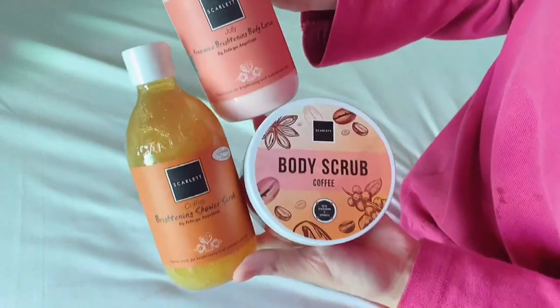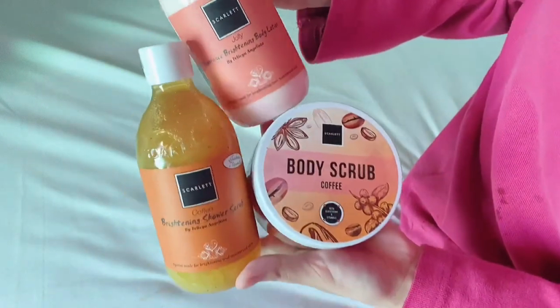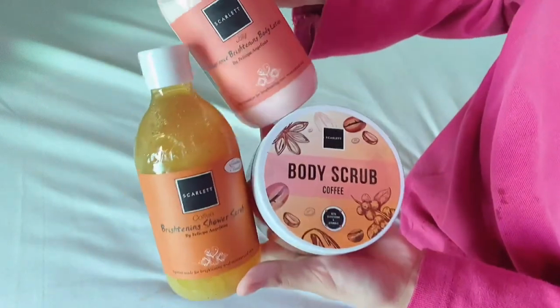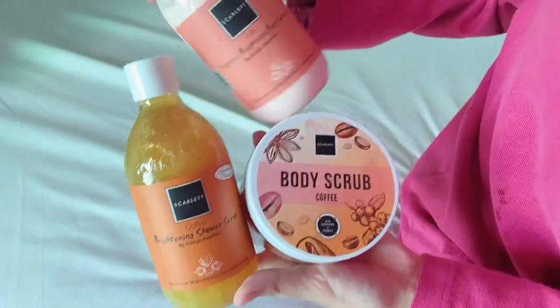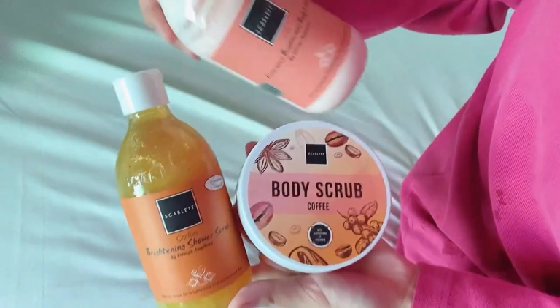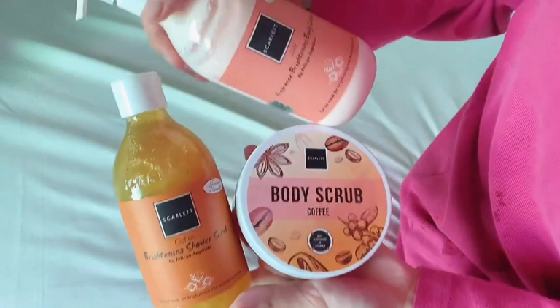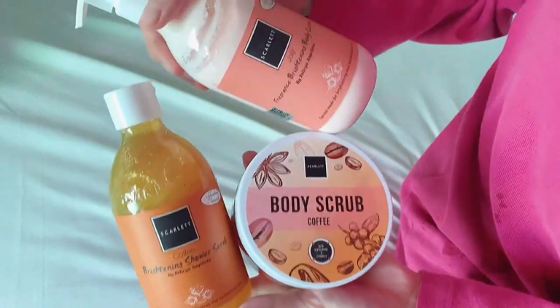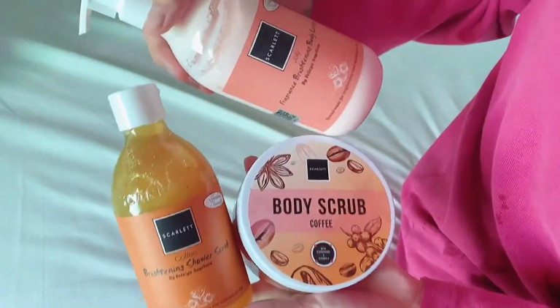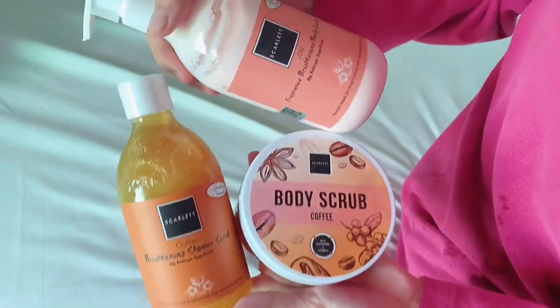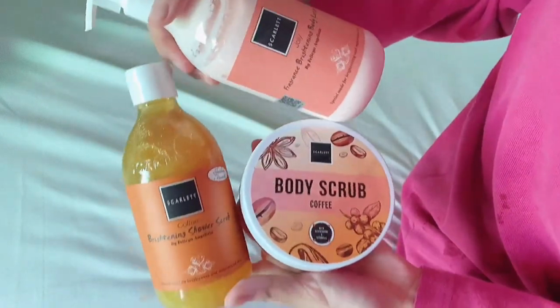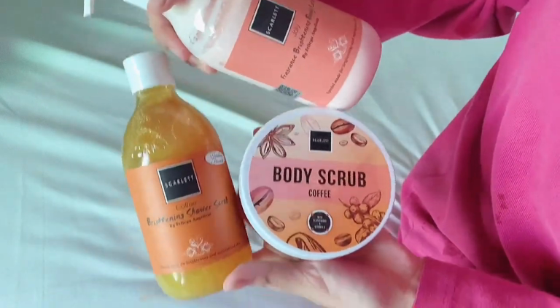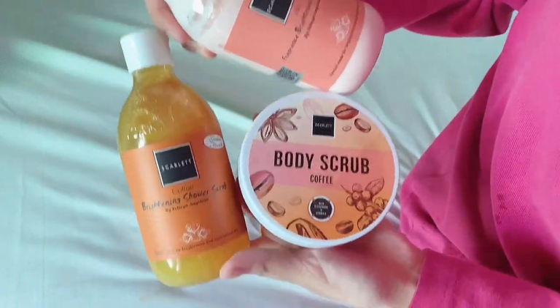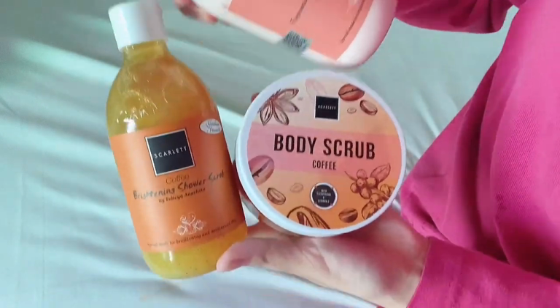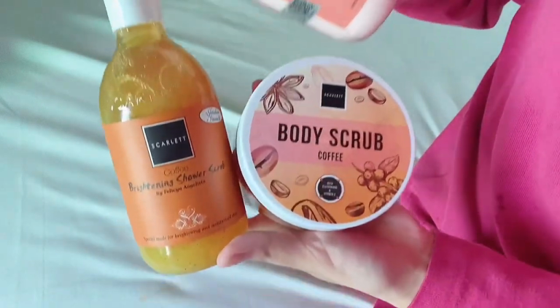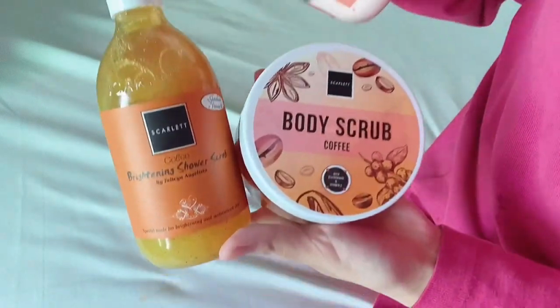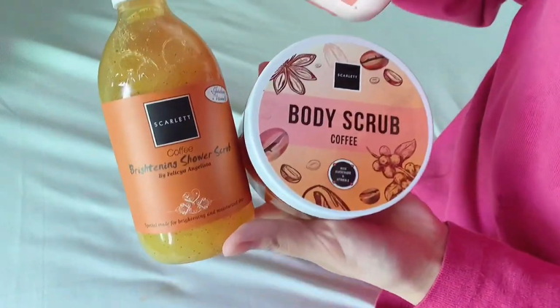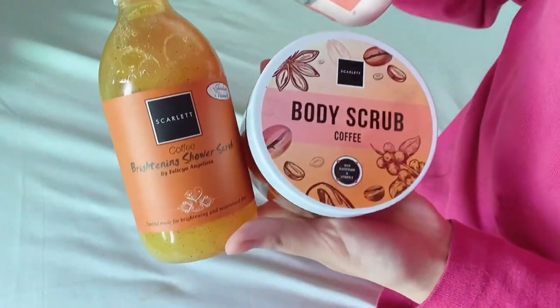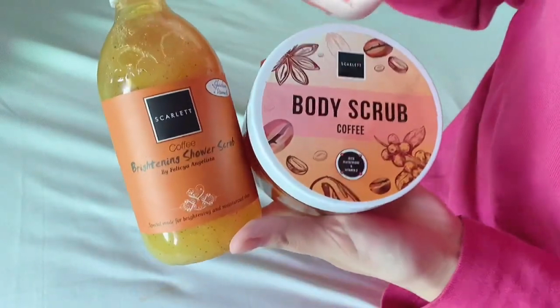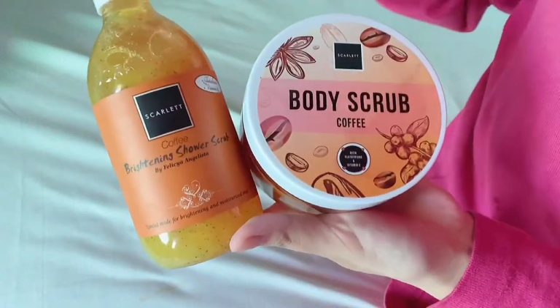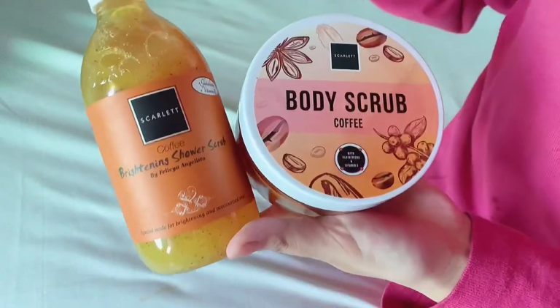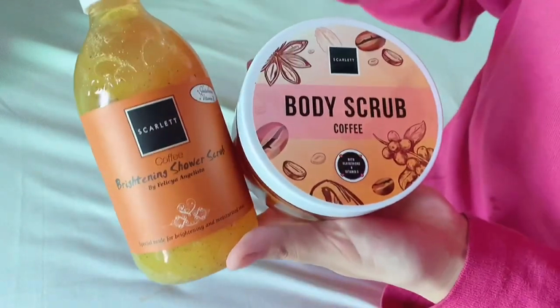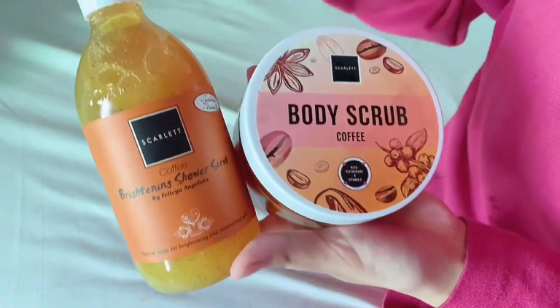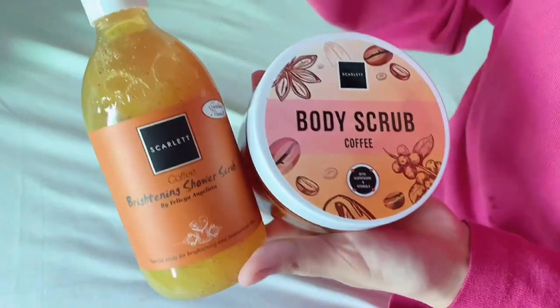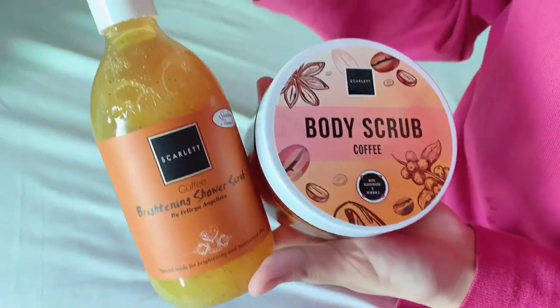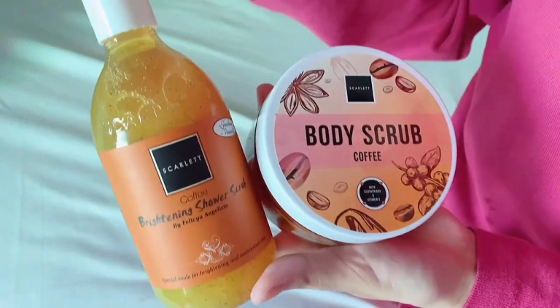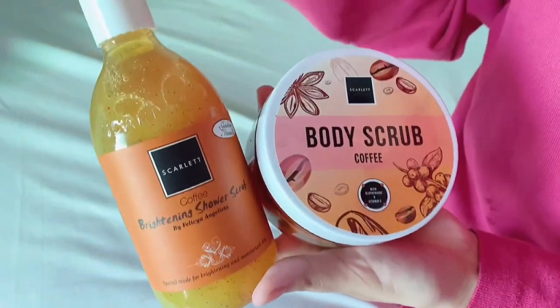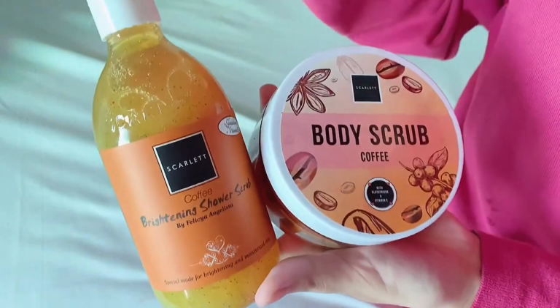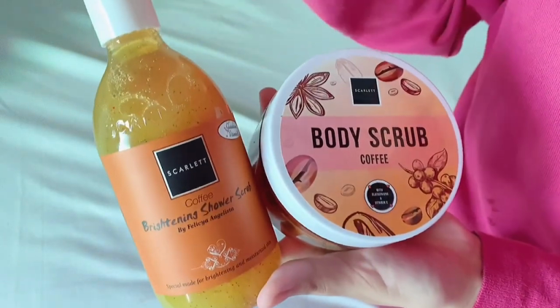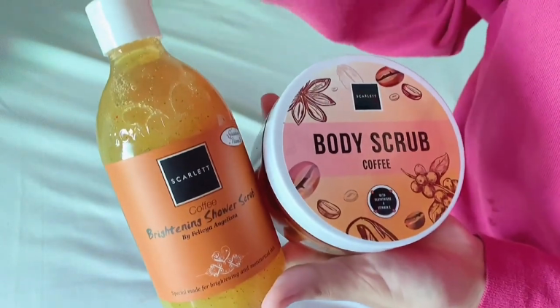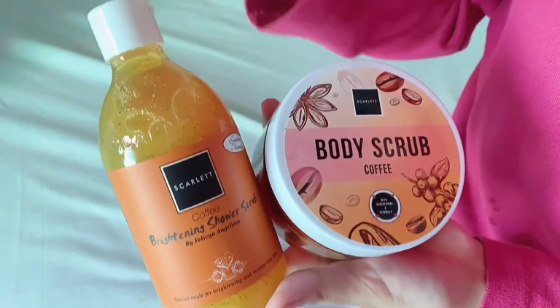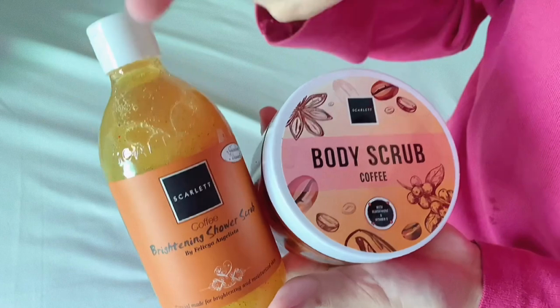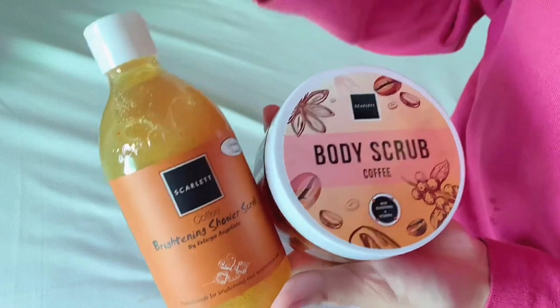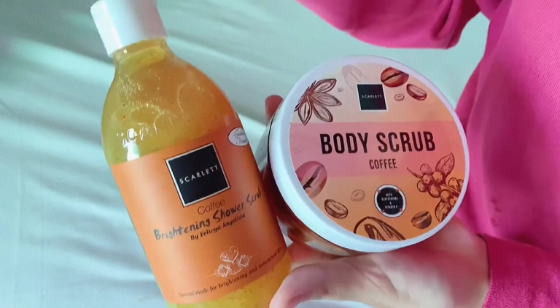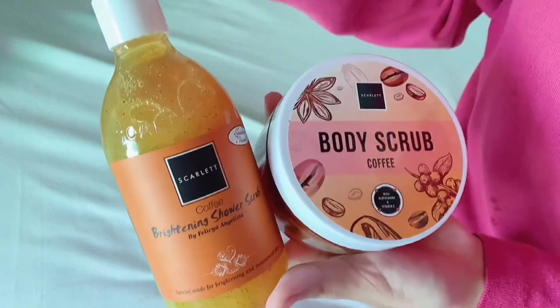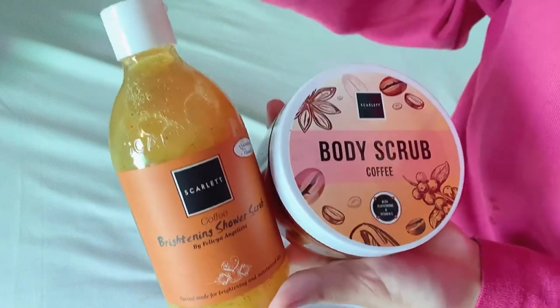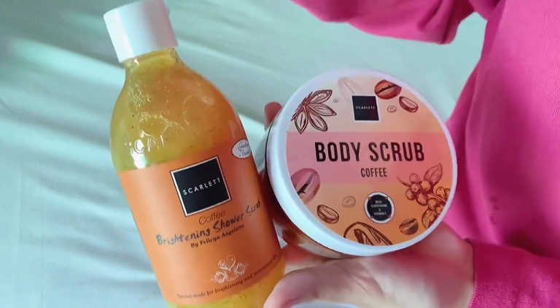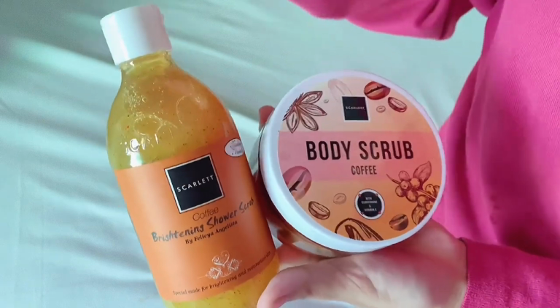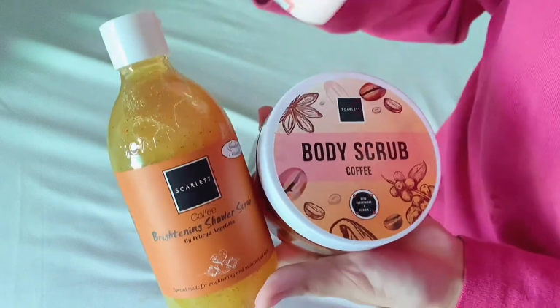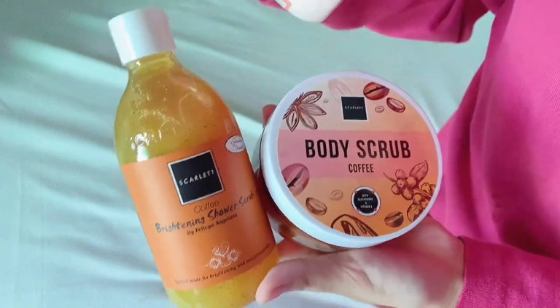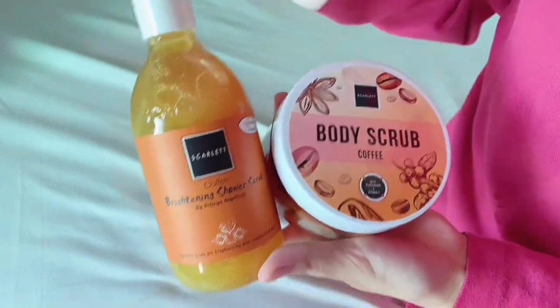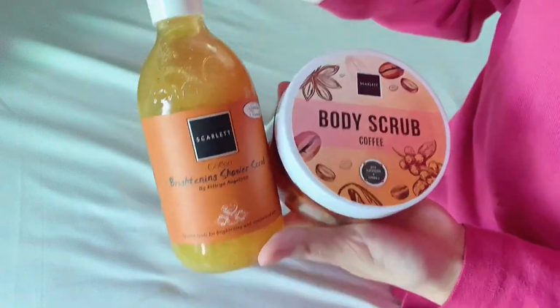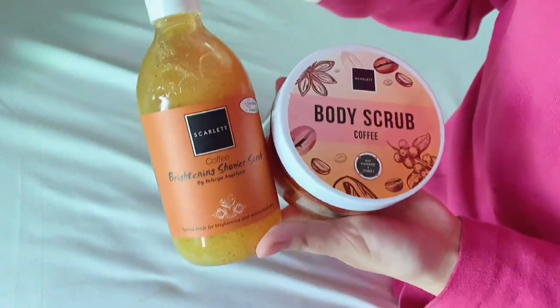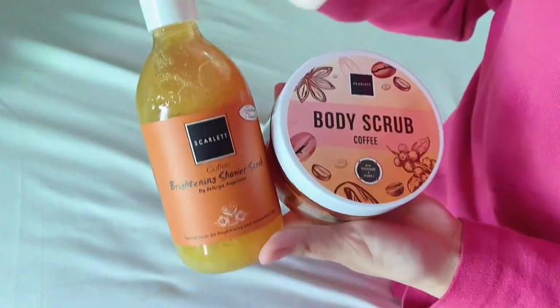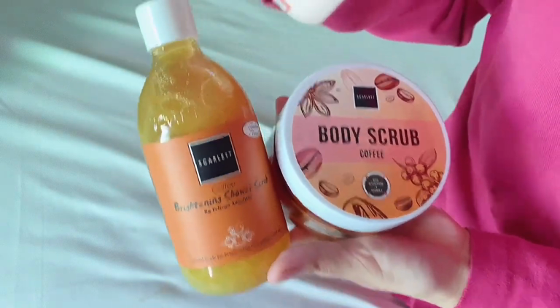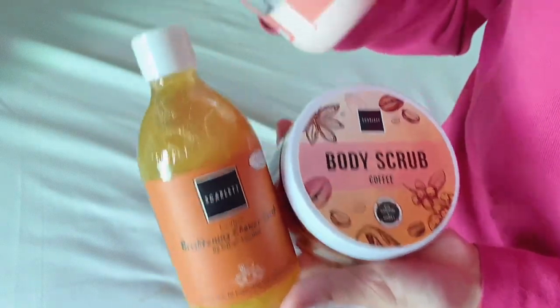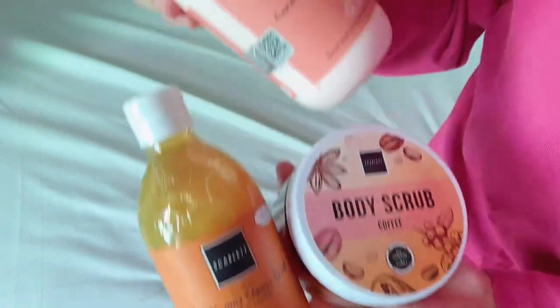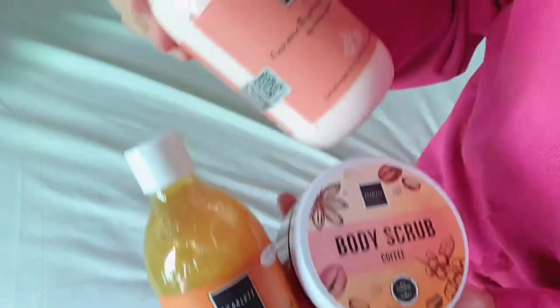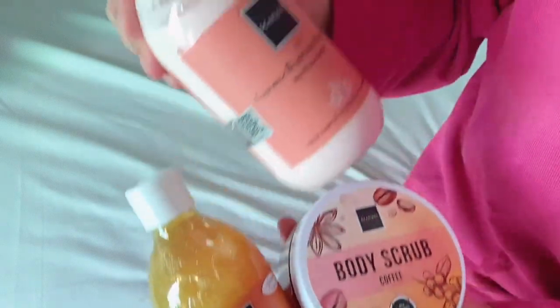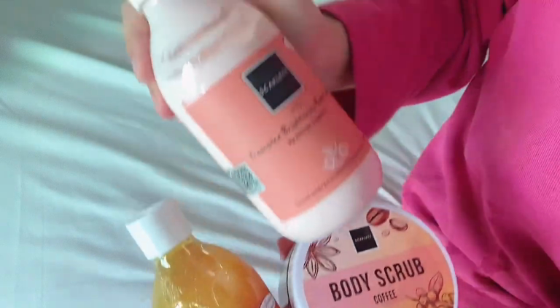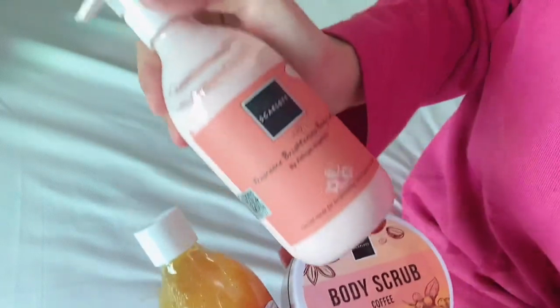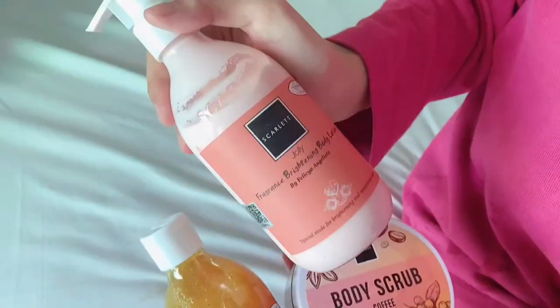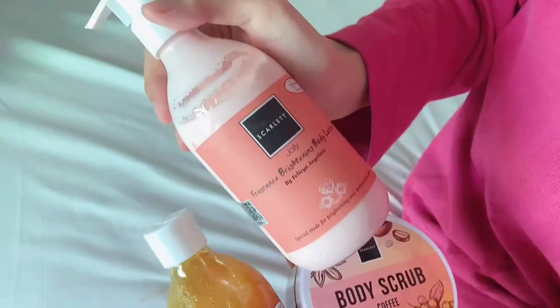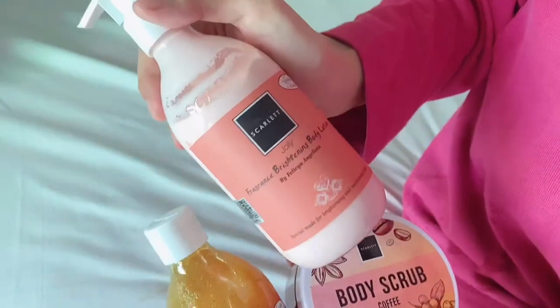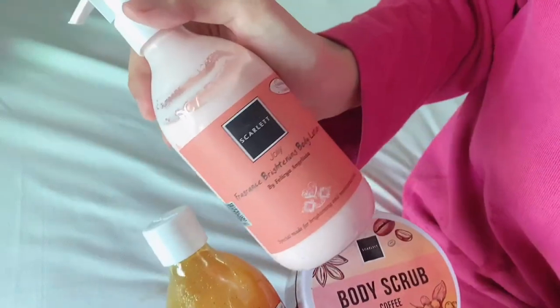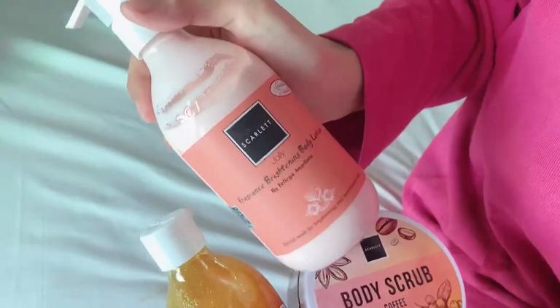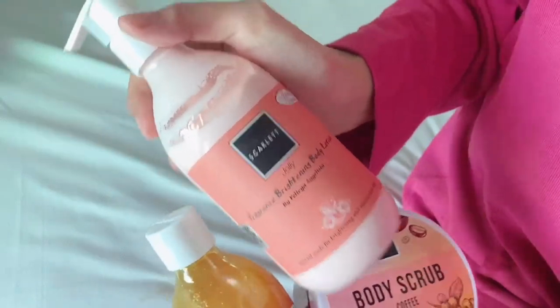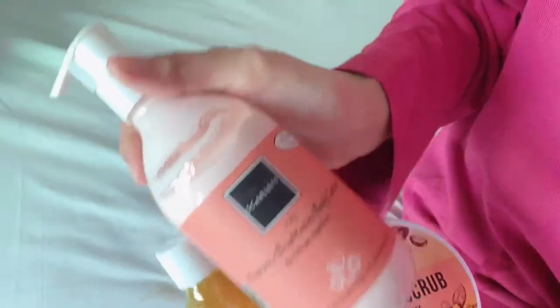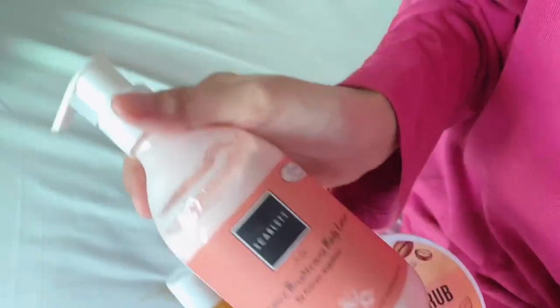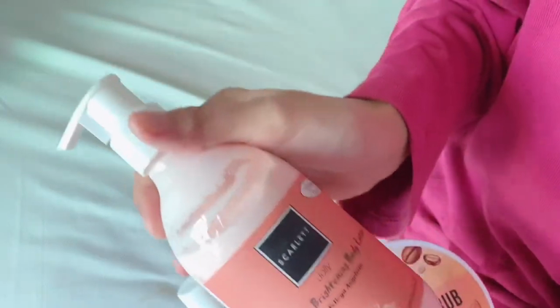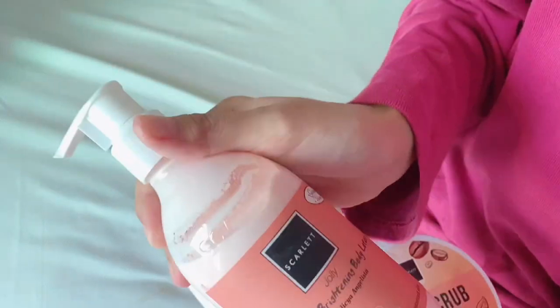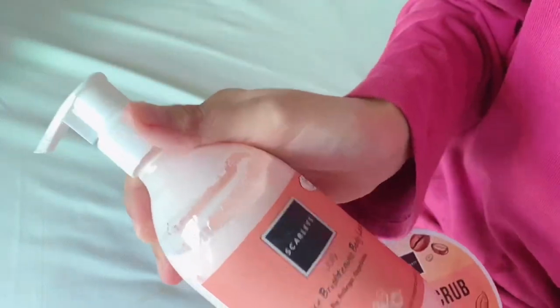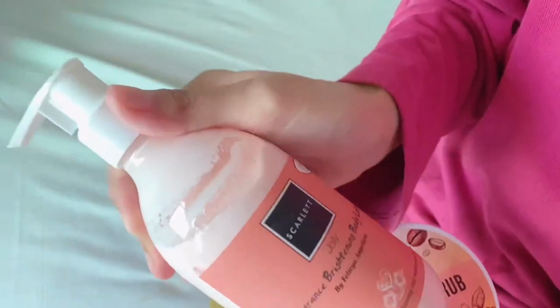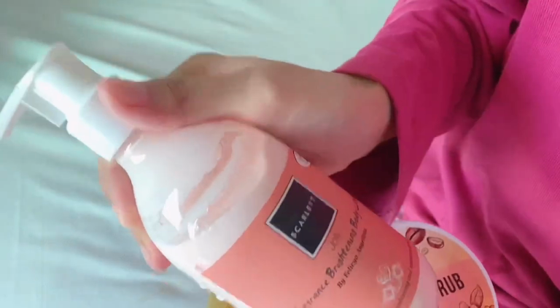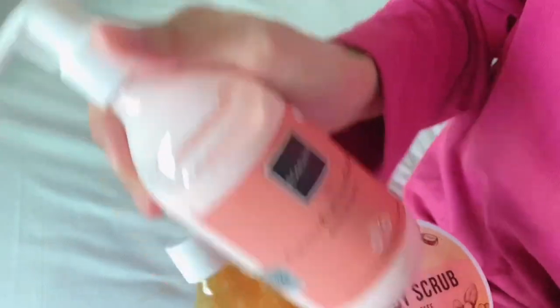I think that is all for my body care routine products. If you guys want to purchase them, please click the link in my description box.